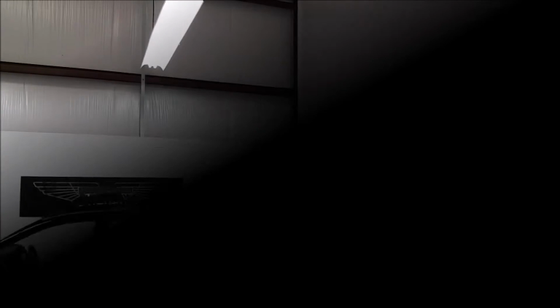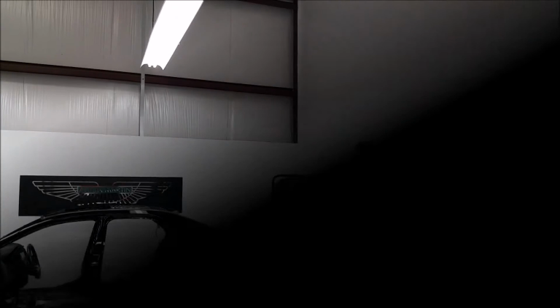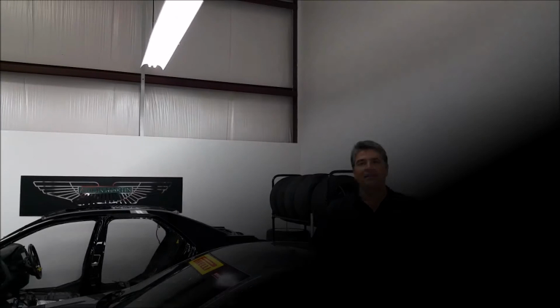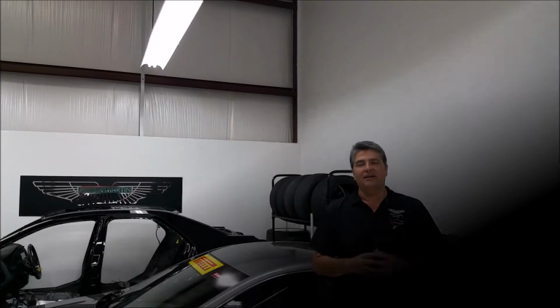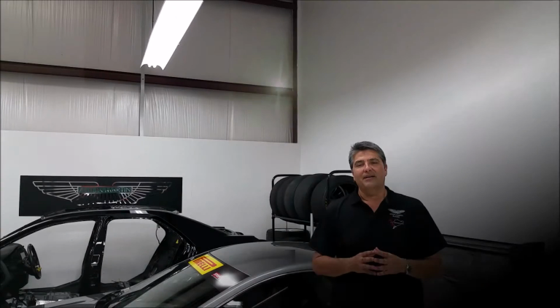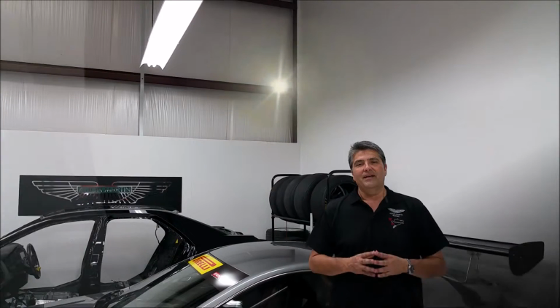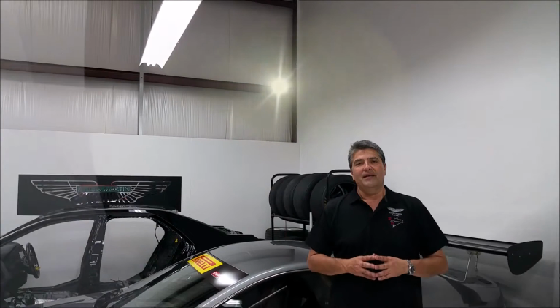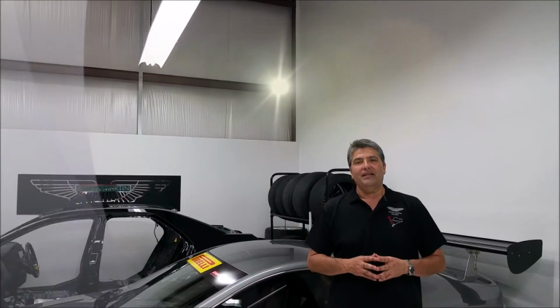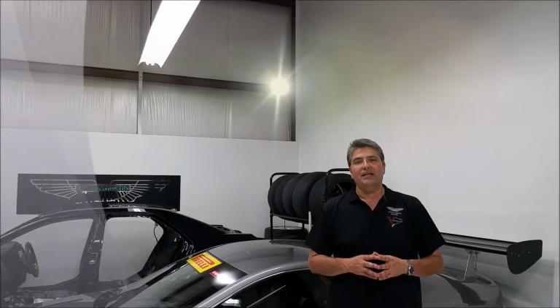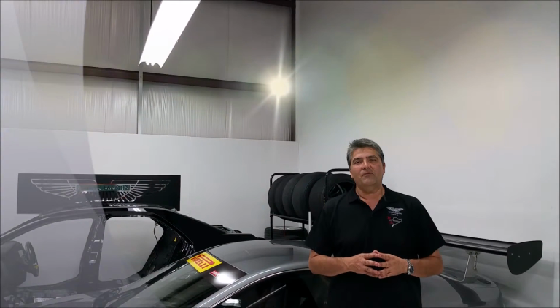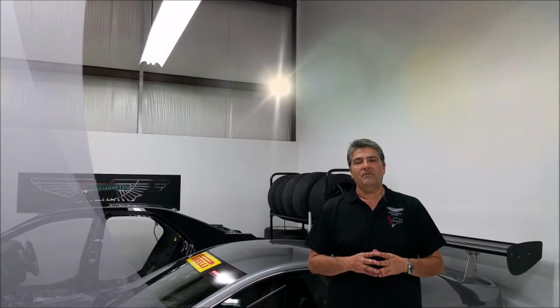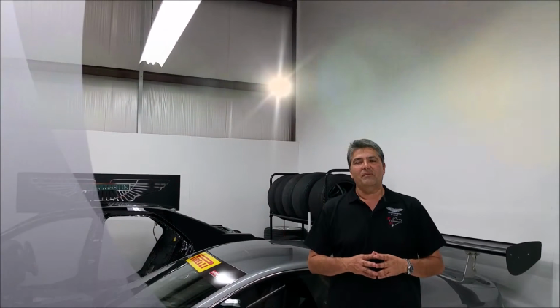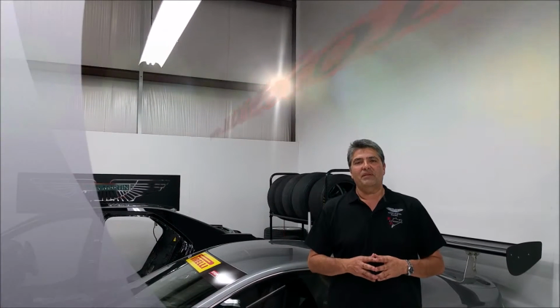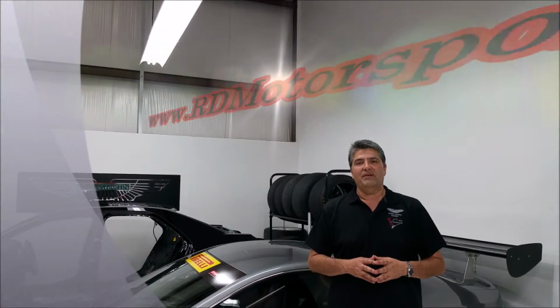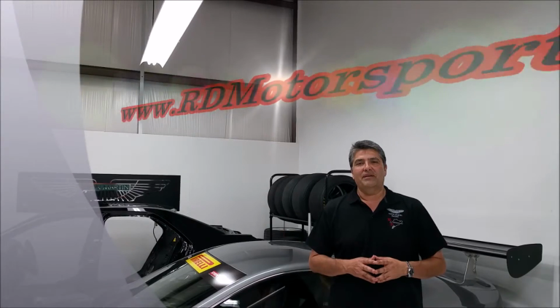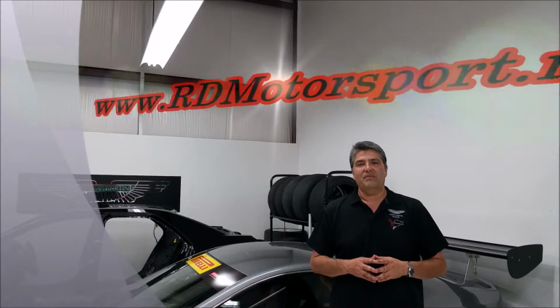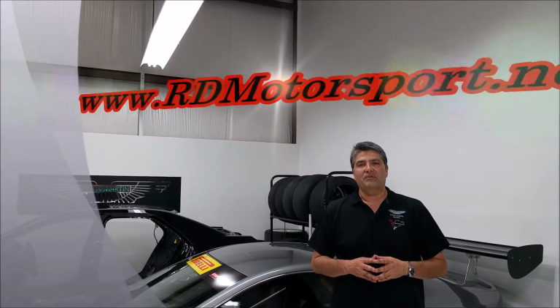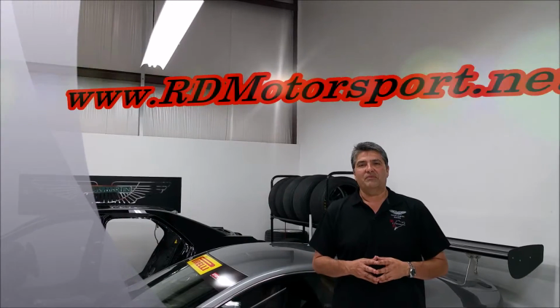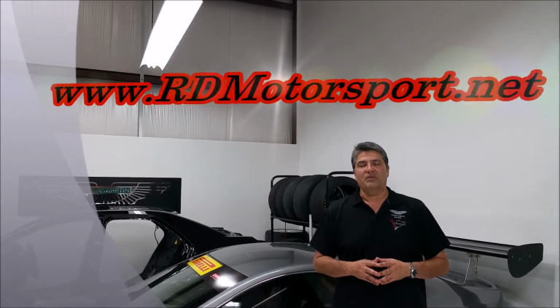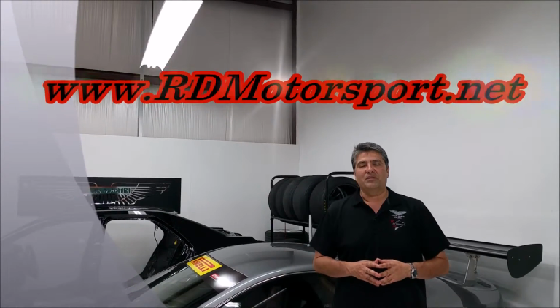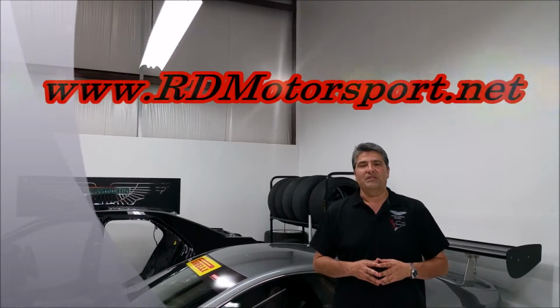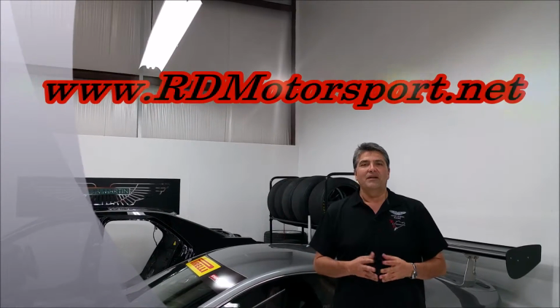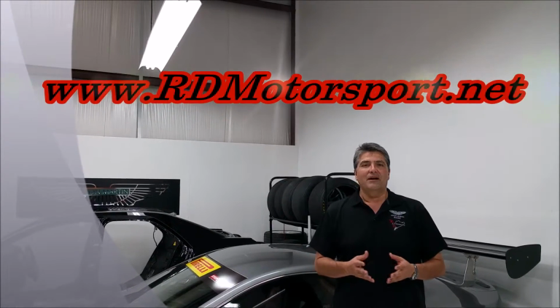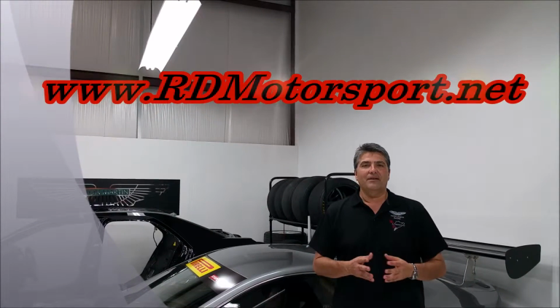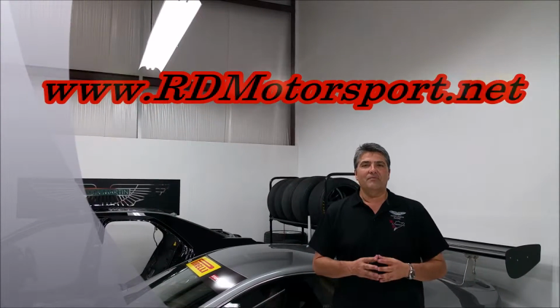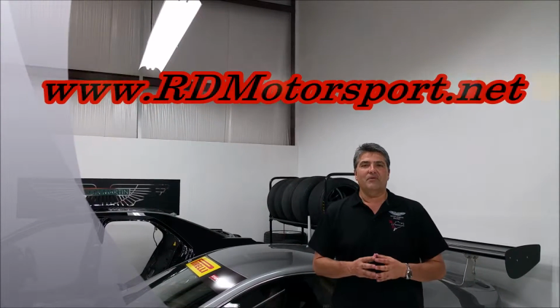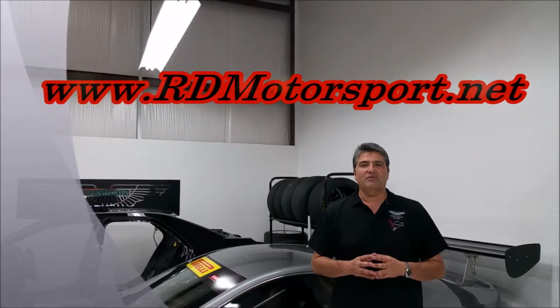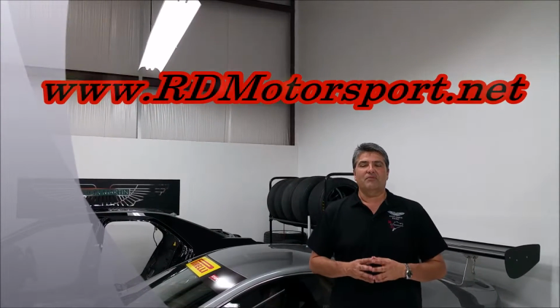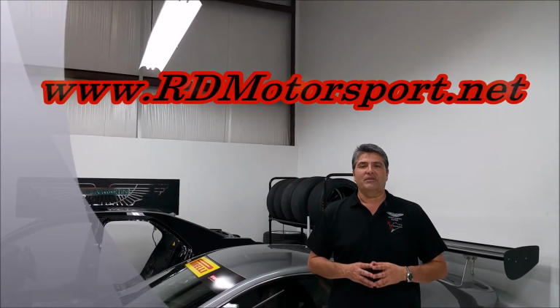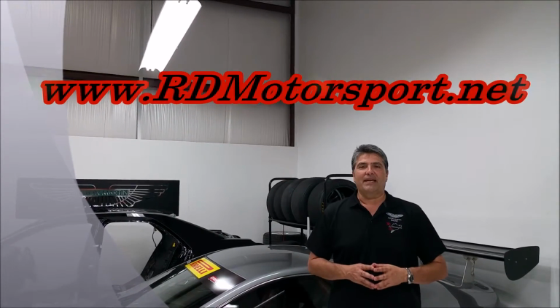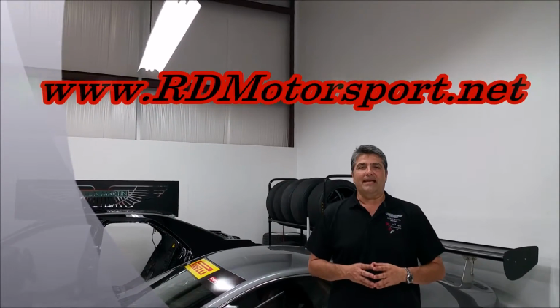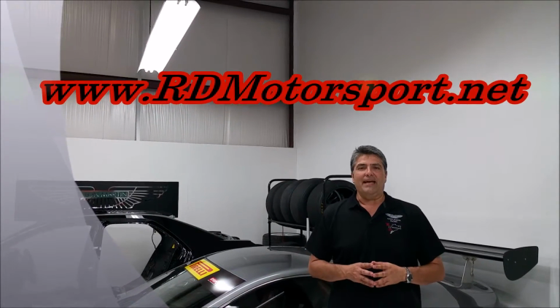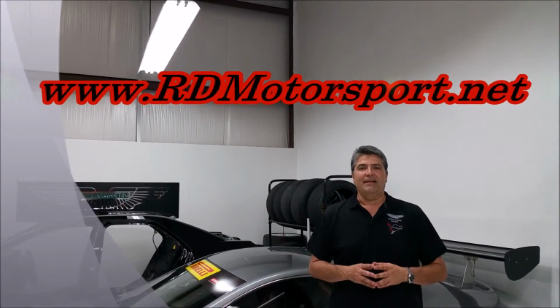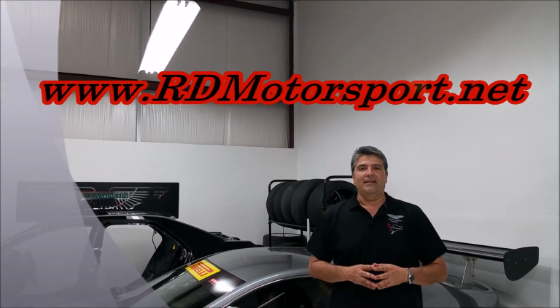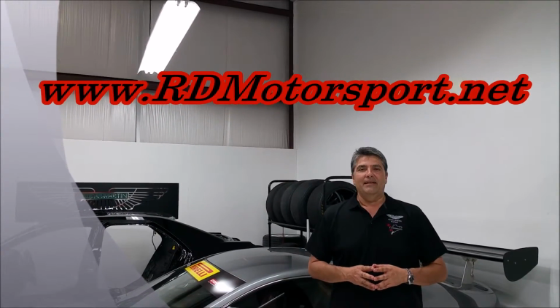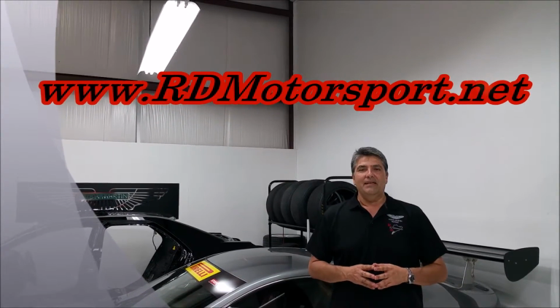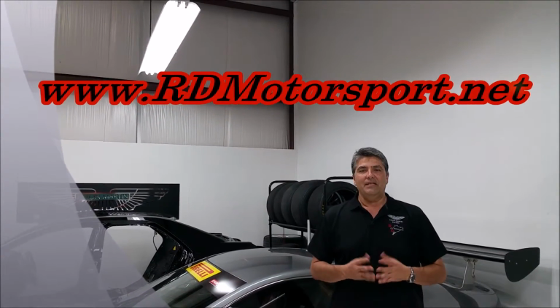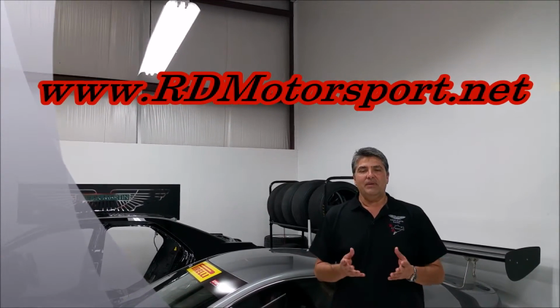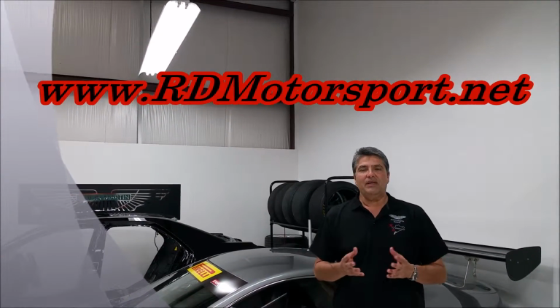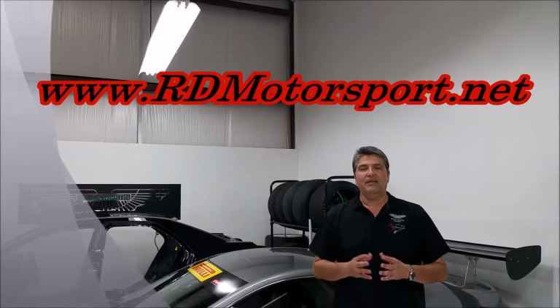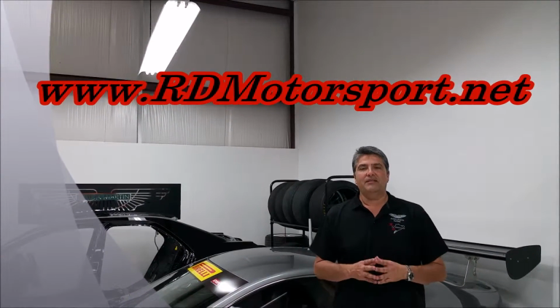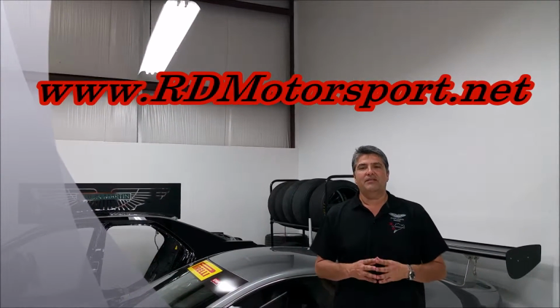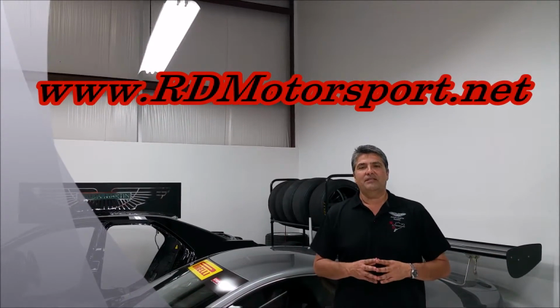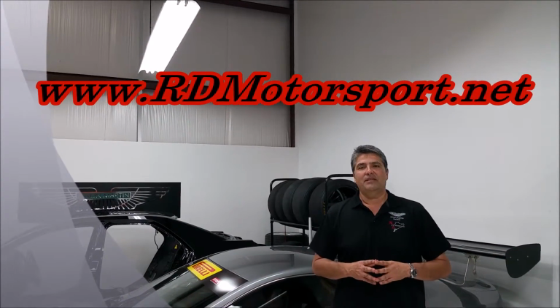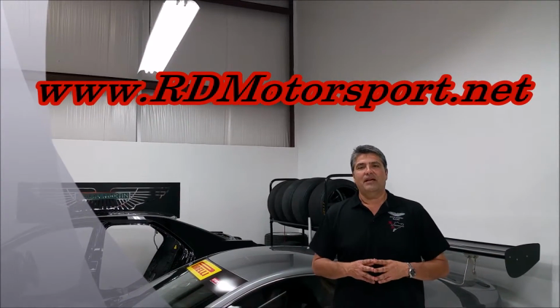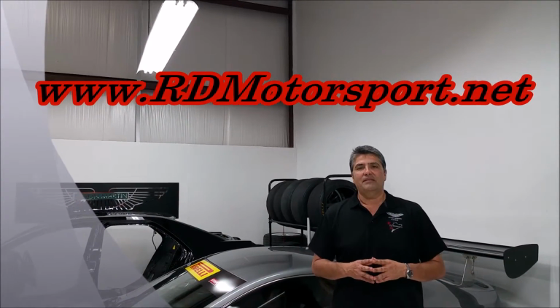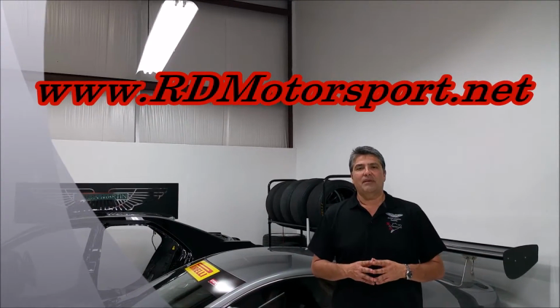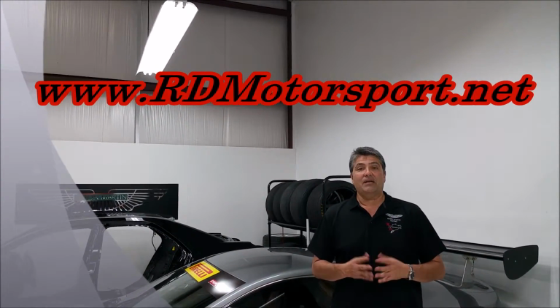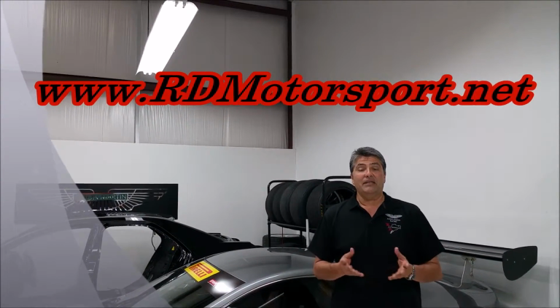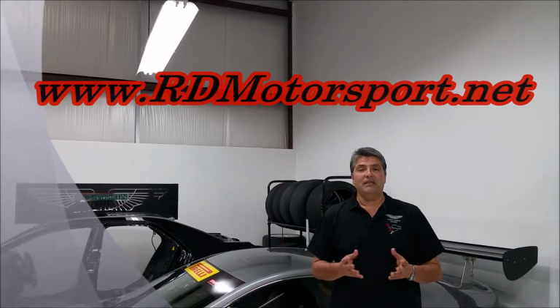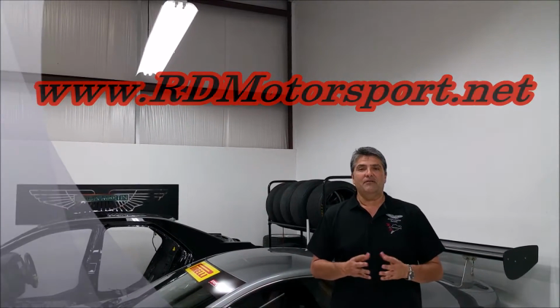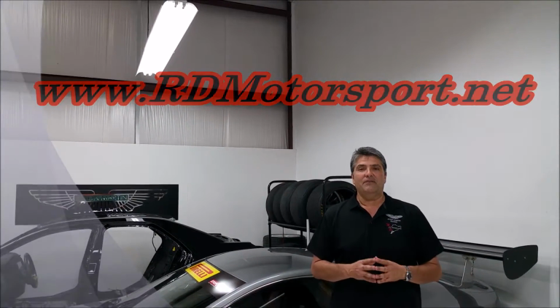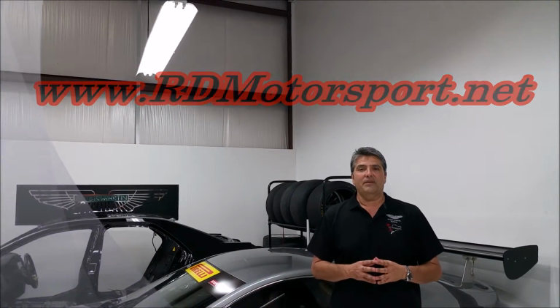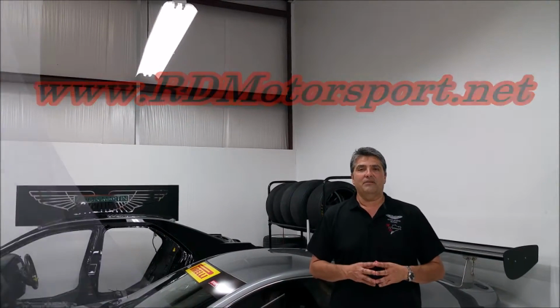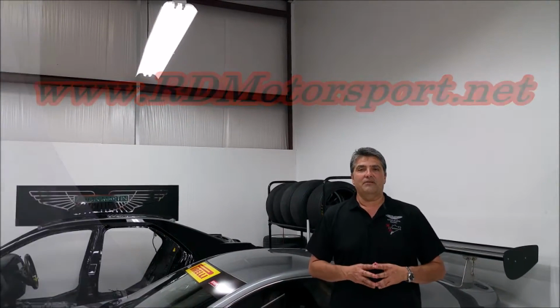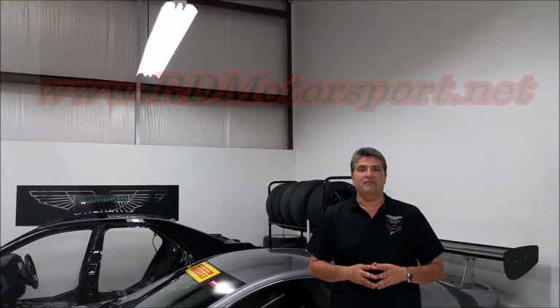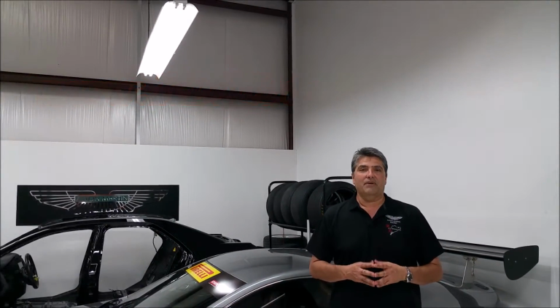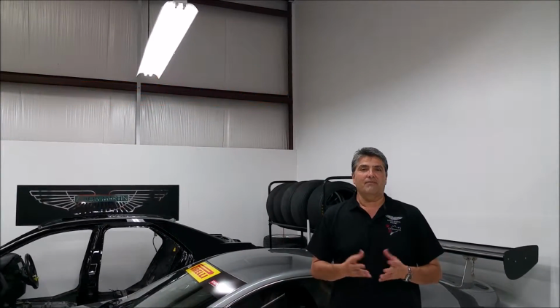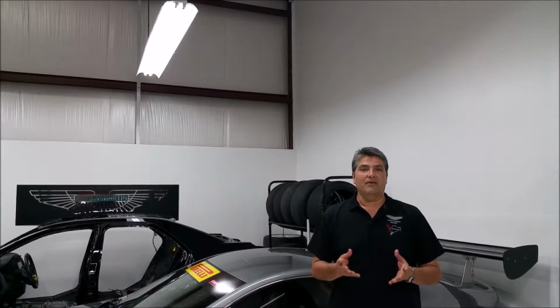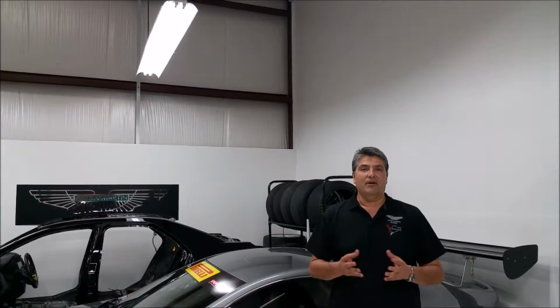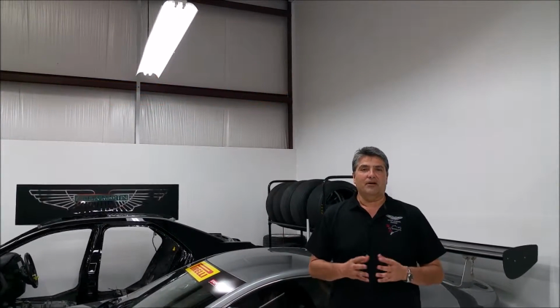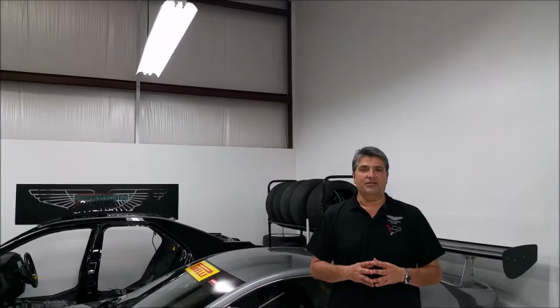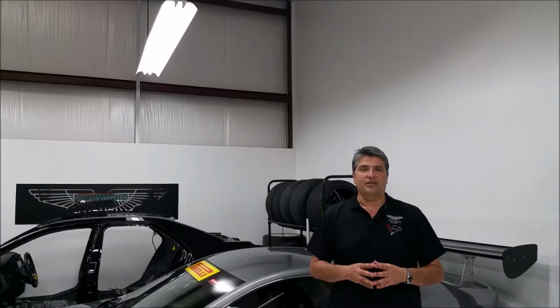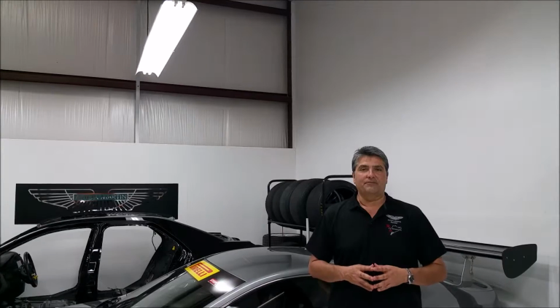Hi there! Clayton Romy with R&D Motorsports, rdmotorsport.net. This week I'd like to talk to you guys about cleaning your vehicles and prep for a car show.